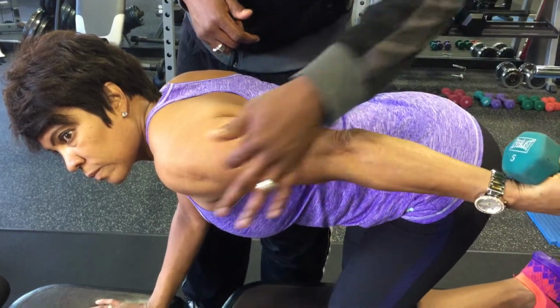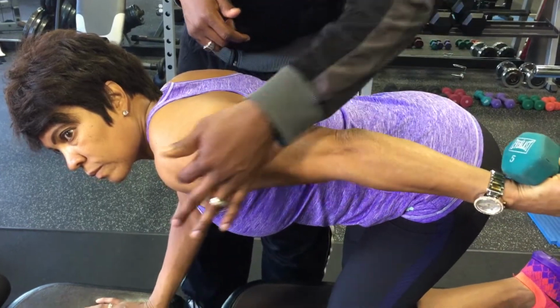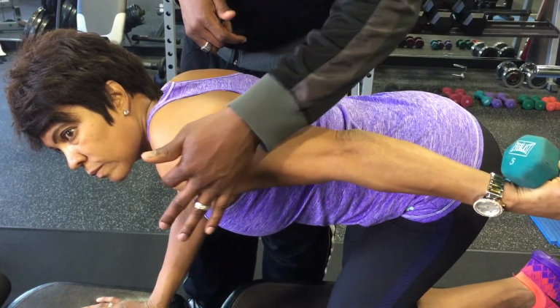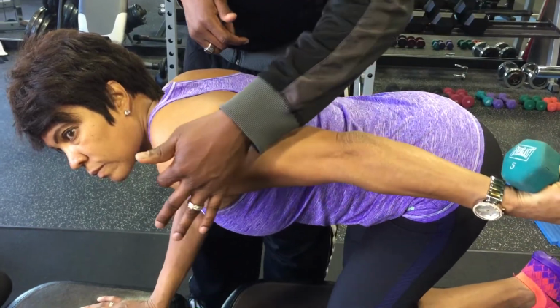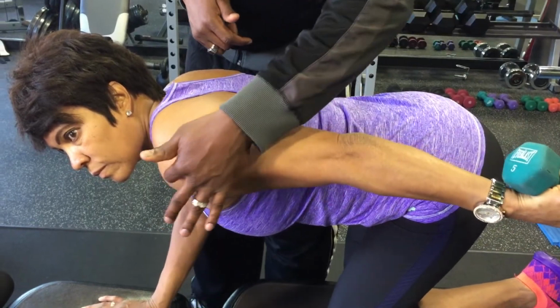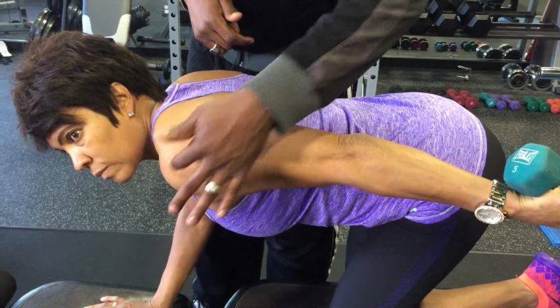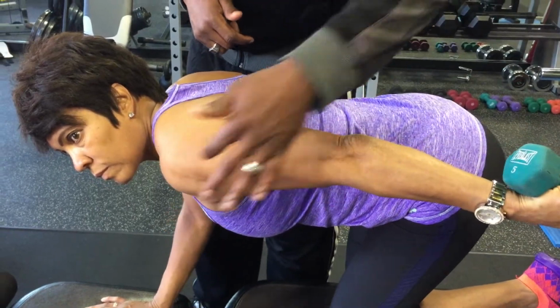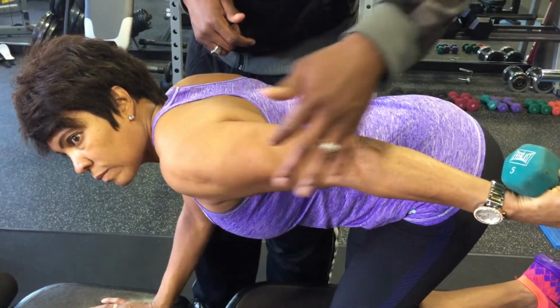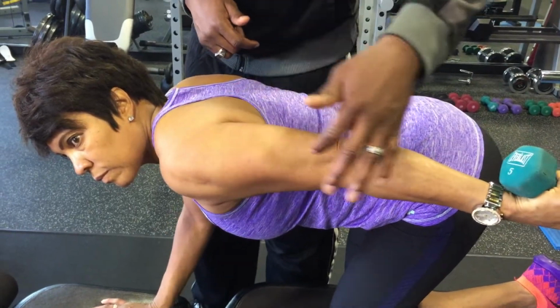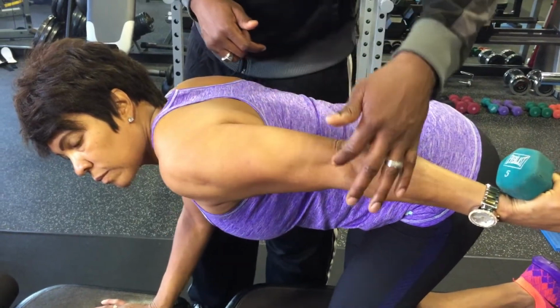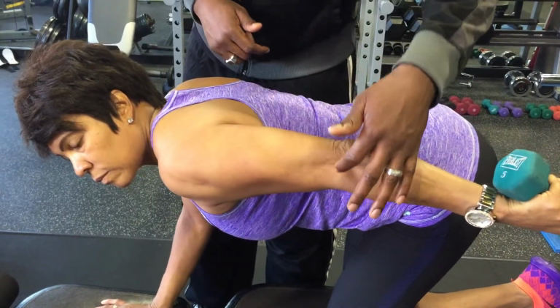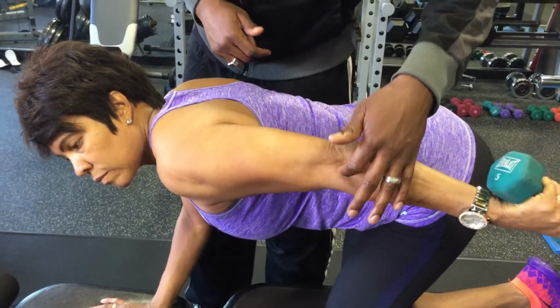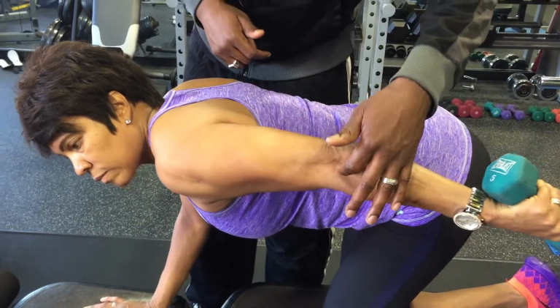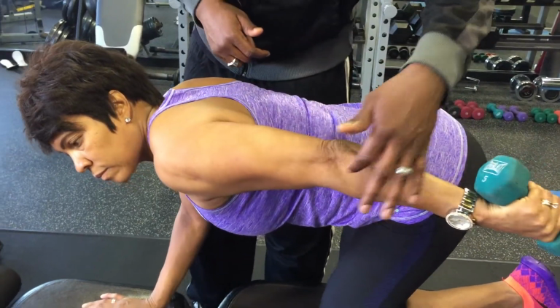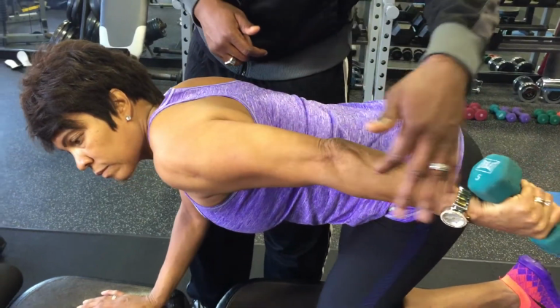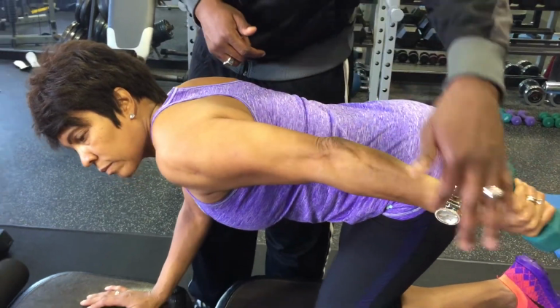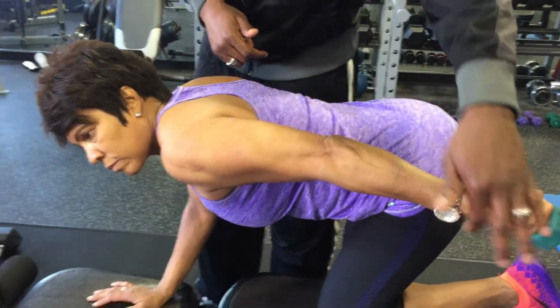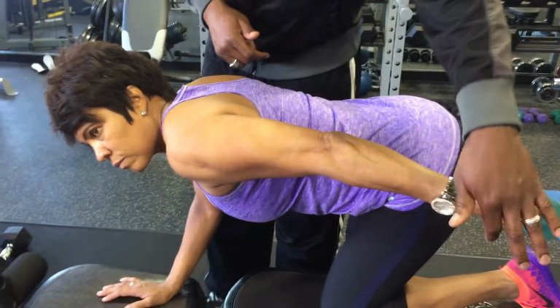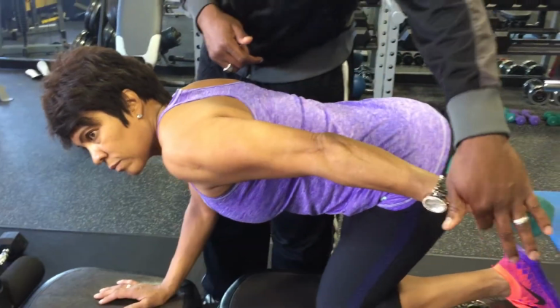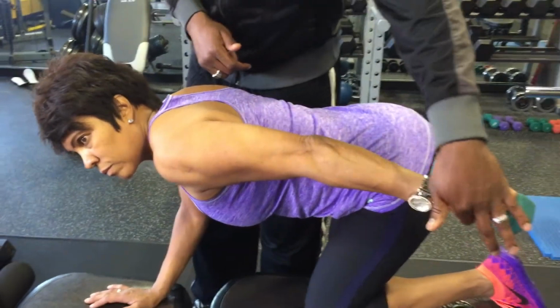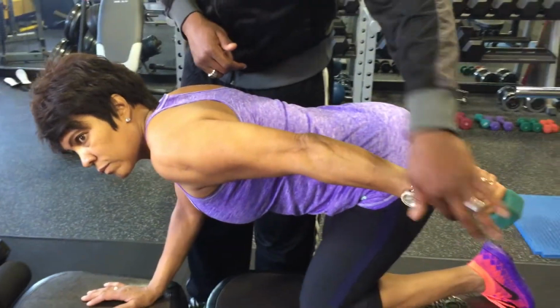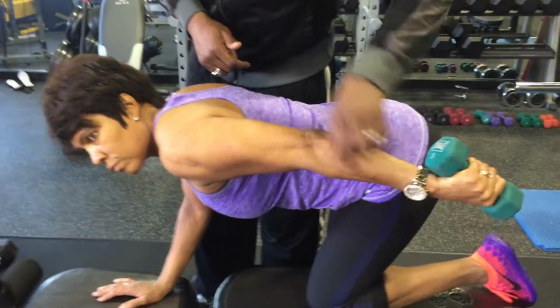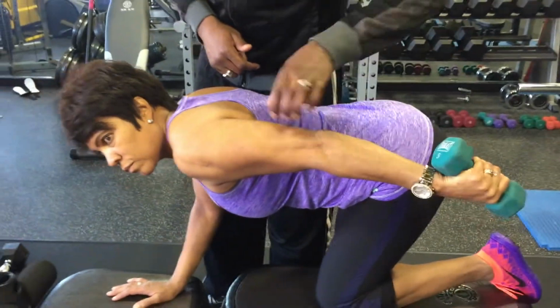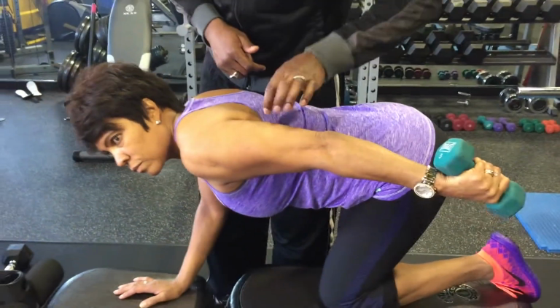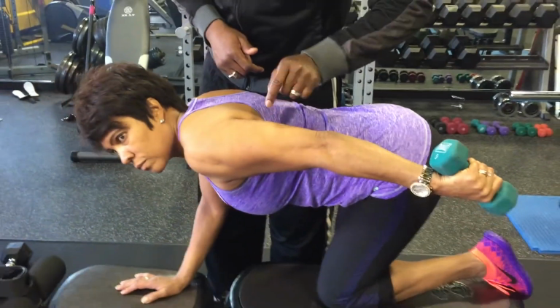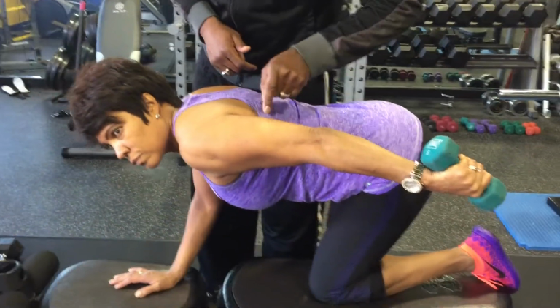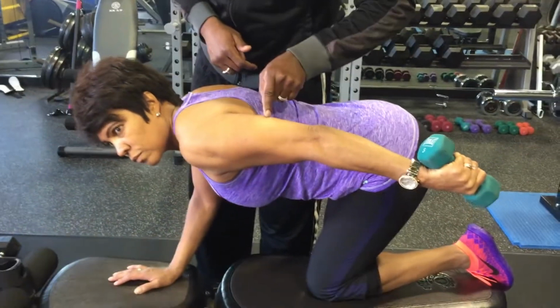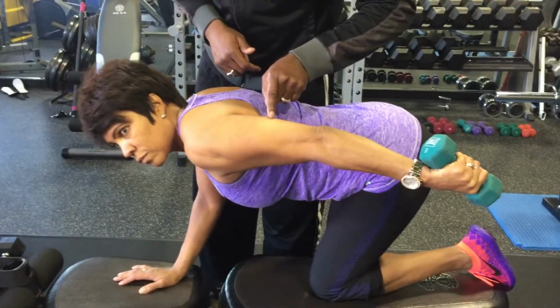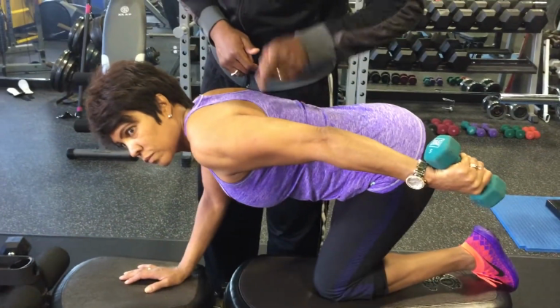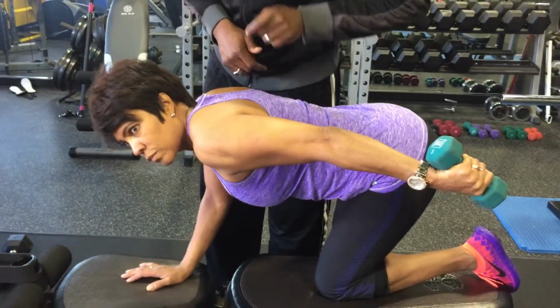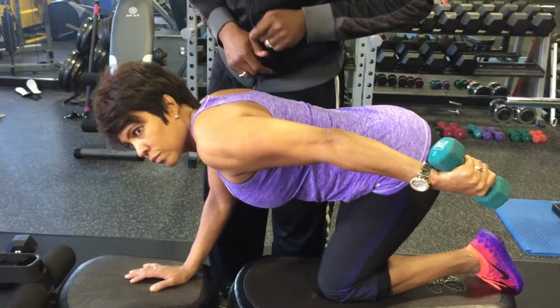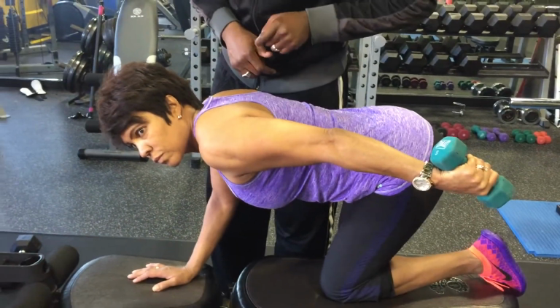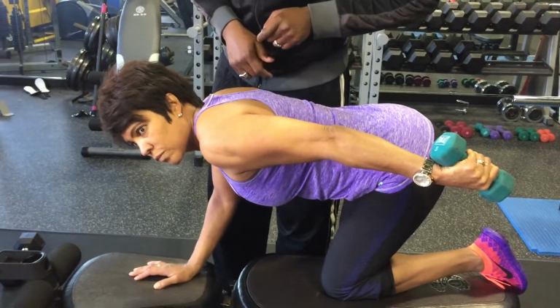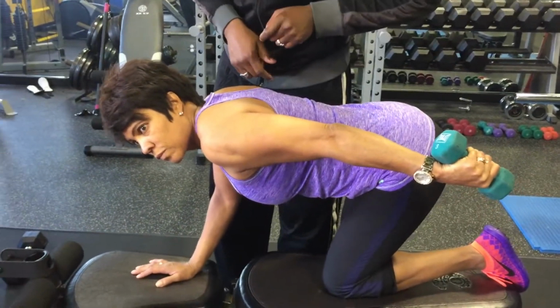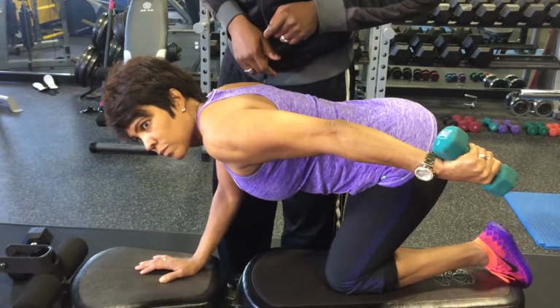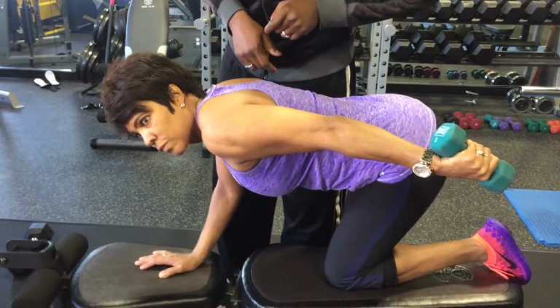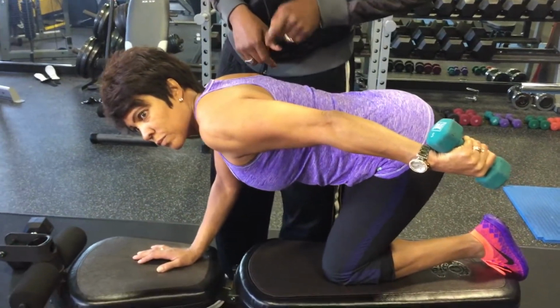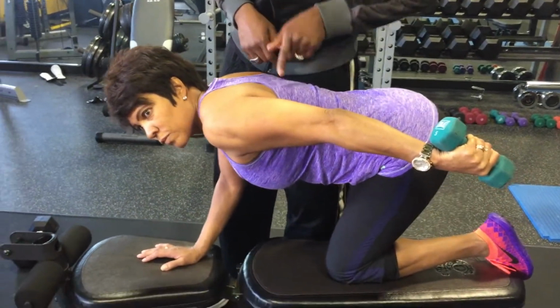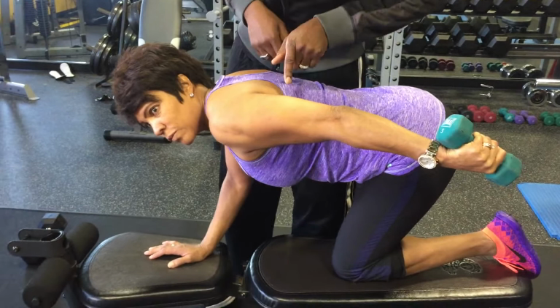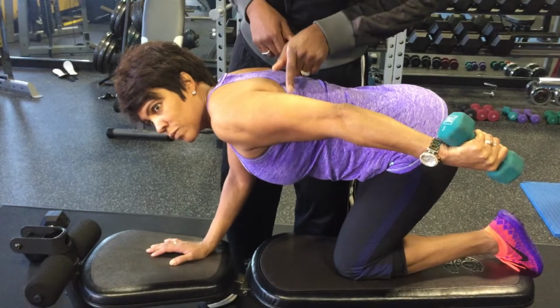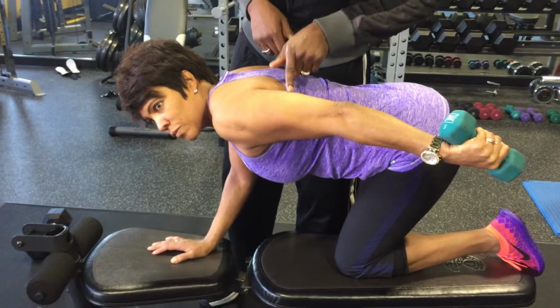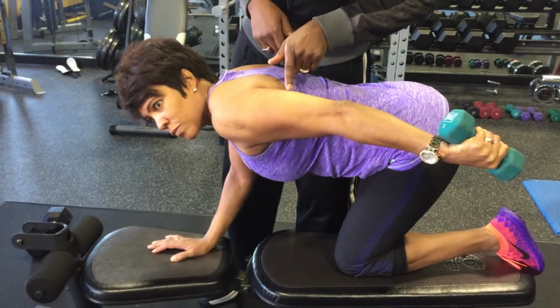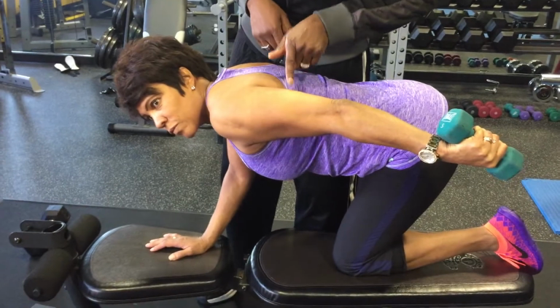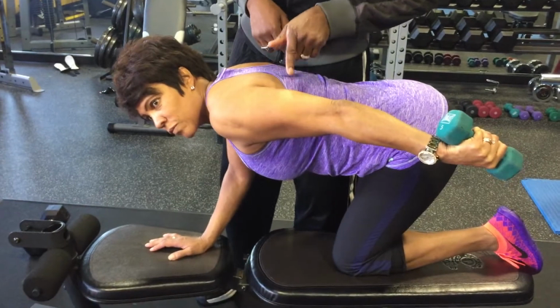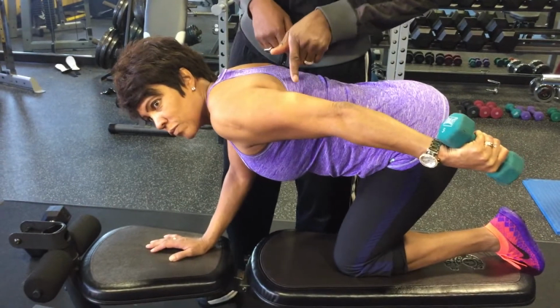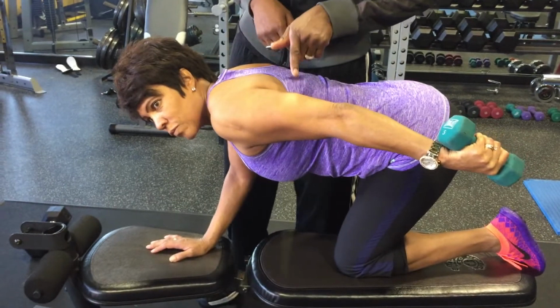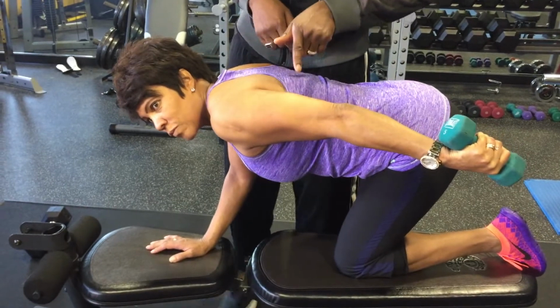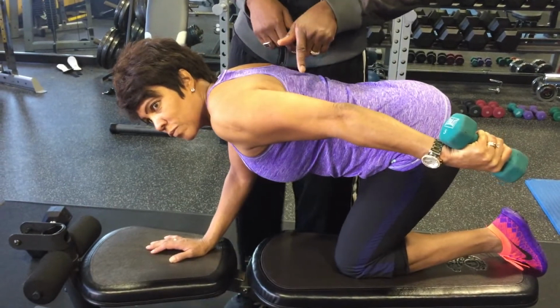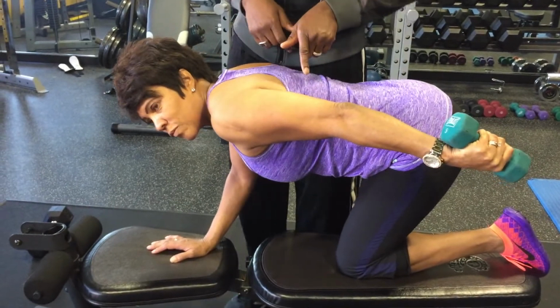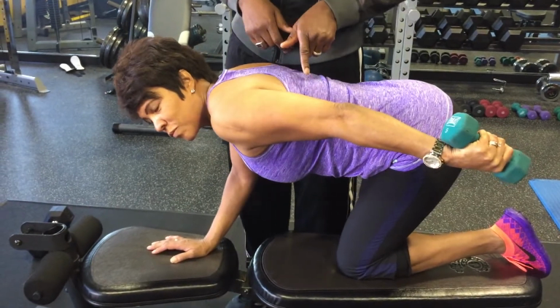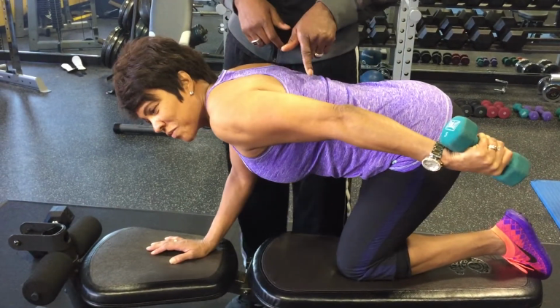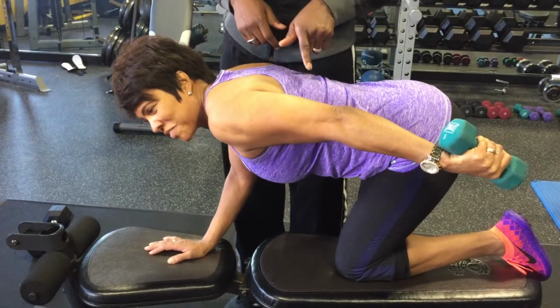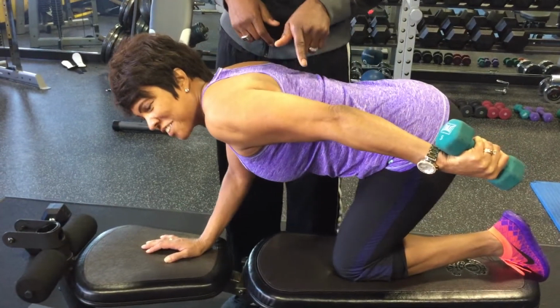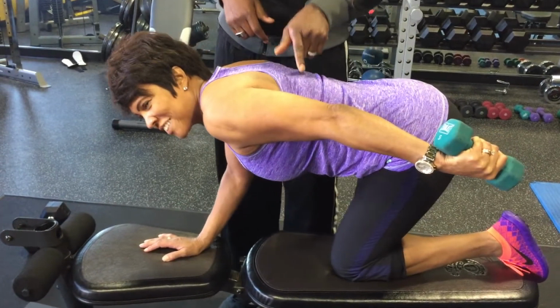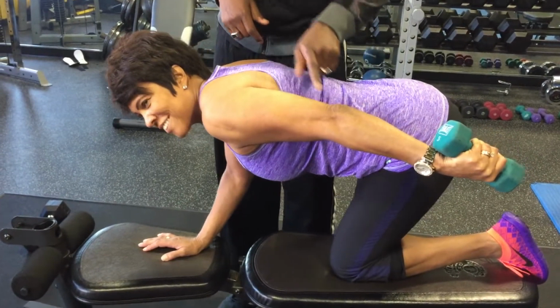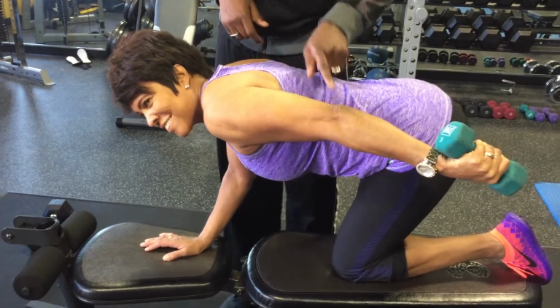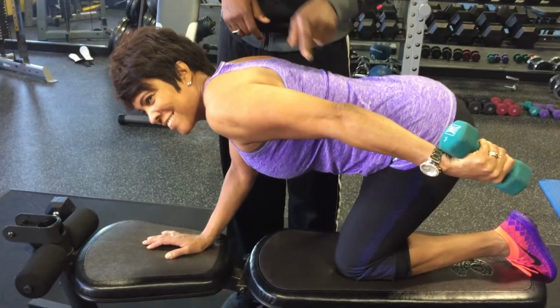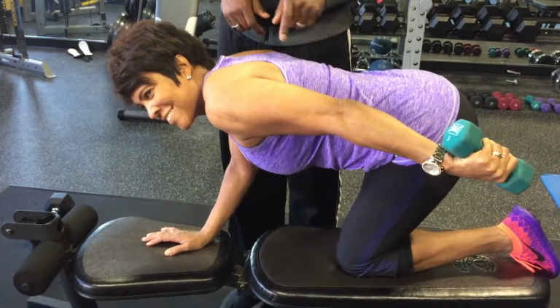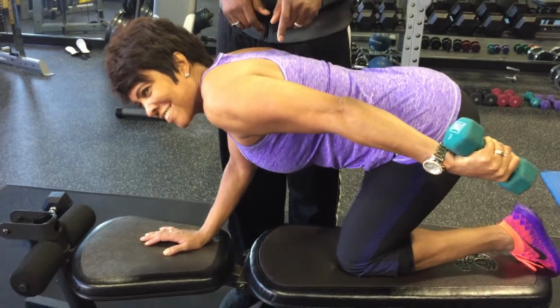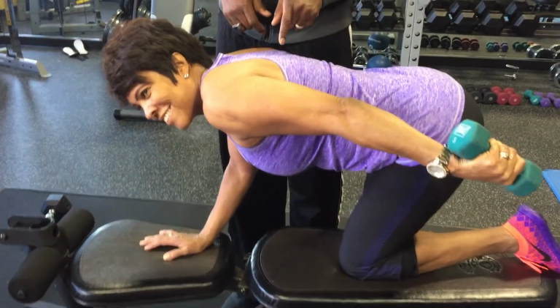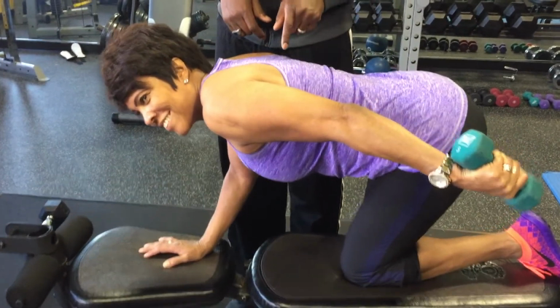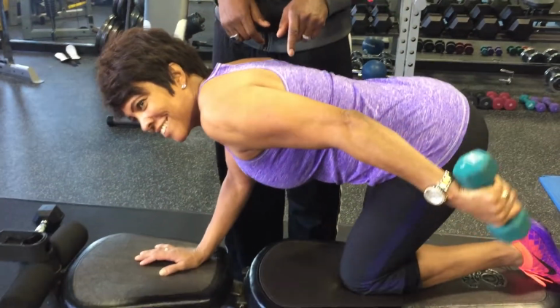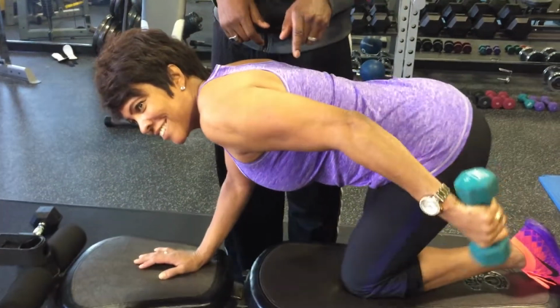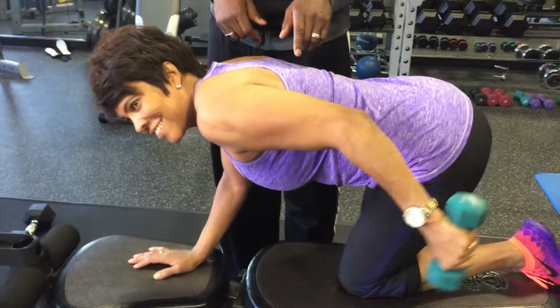Notice this arm is nice and straight in terms of the bones — the shoulder, the elbow, and the wrist all aligned. See how that tricep is quivering? That tricep is under good stress.